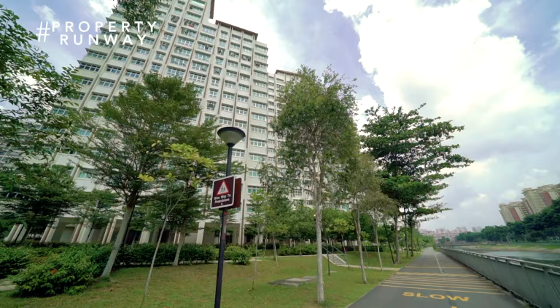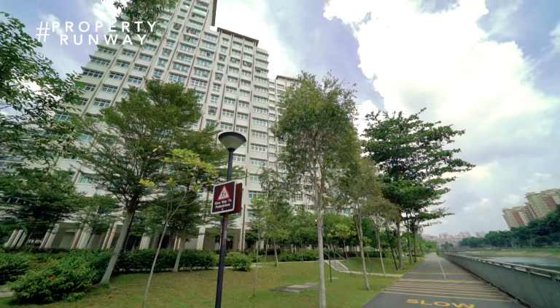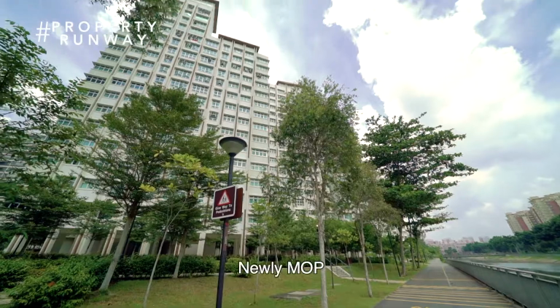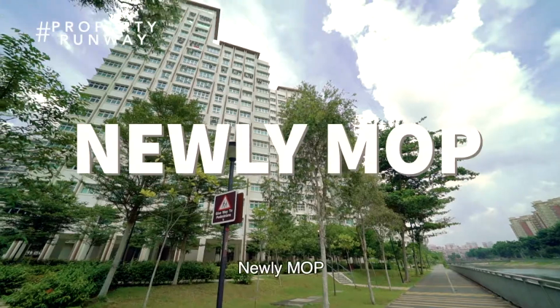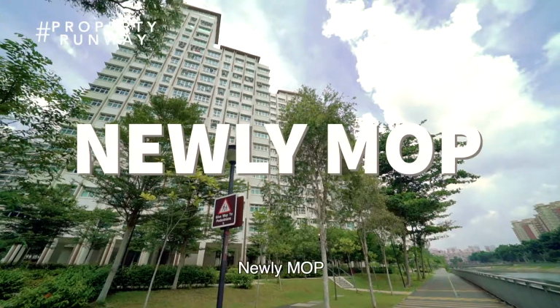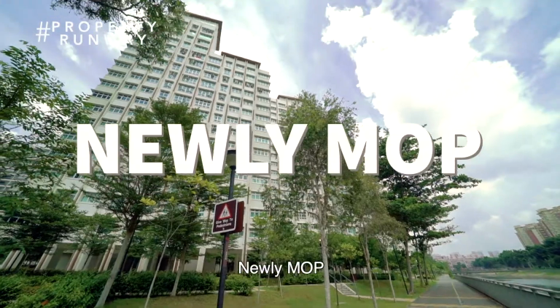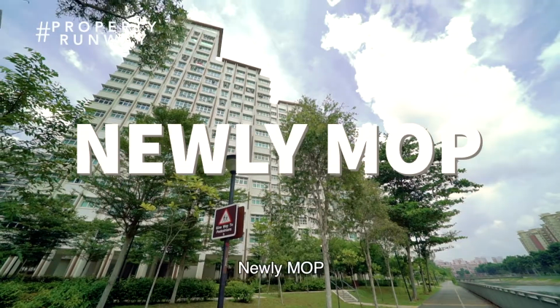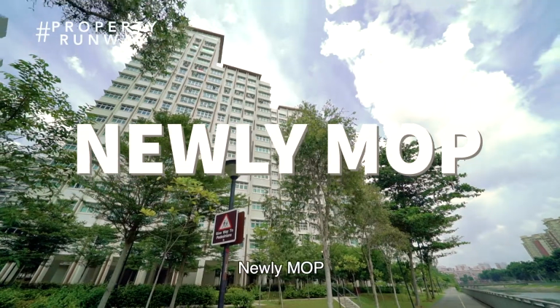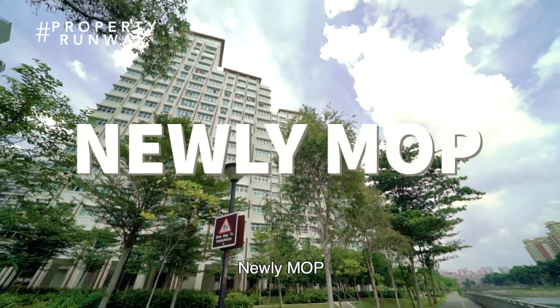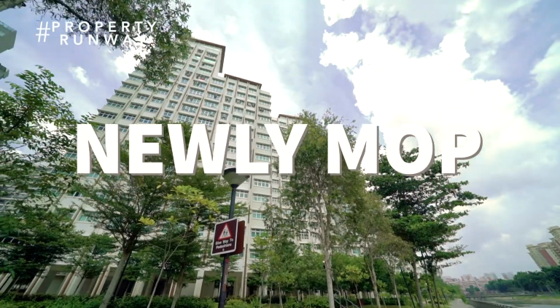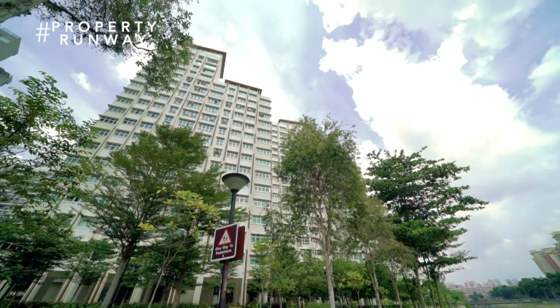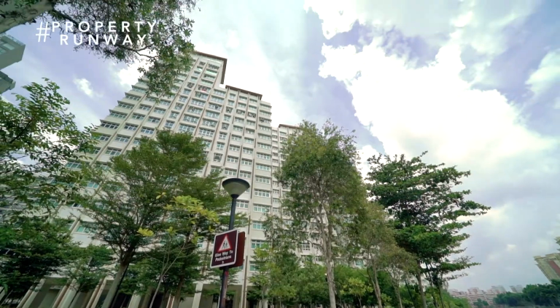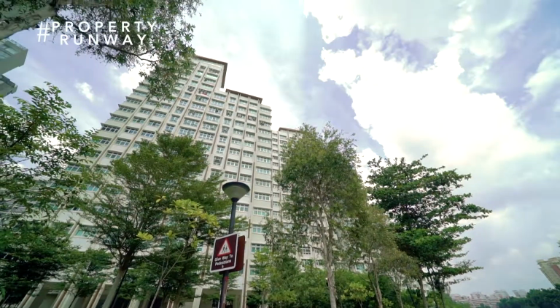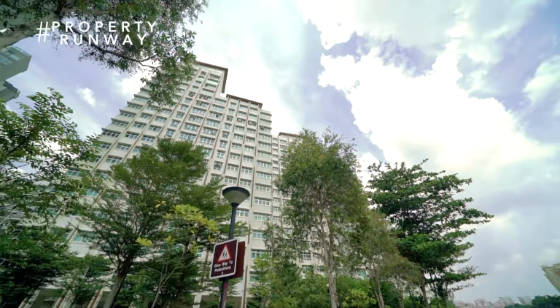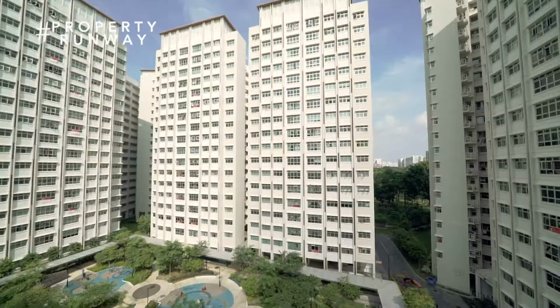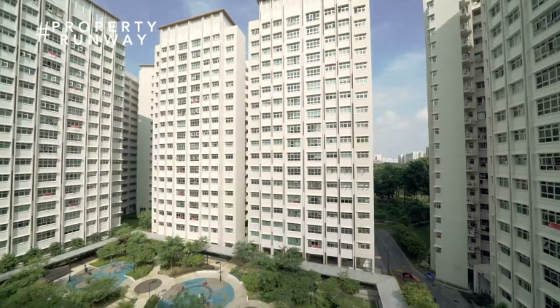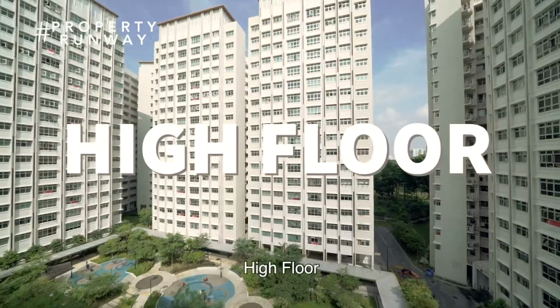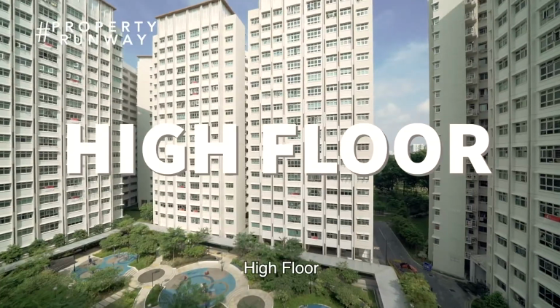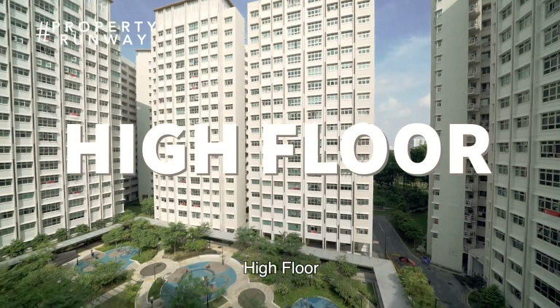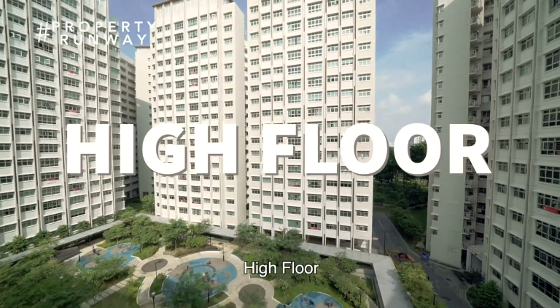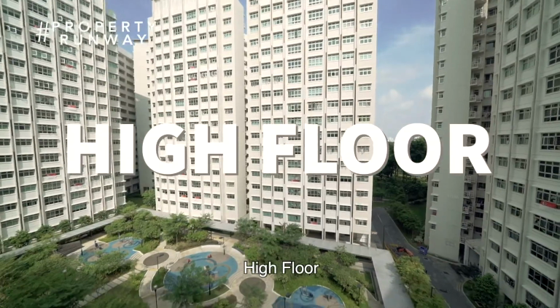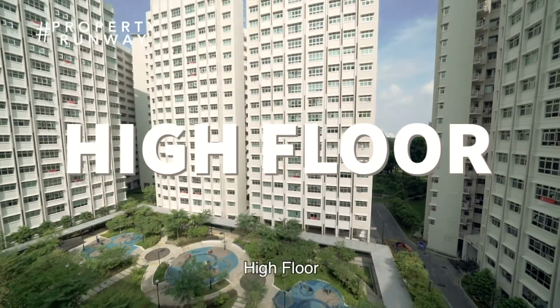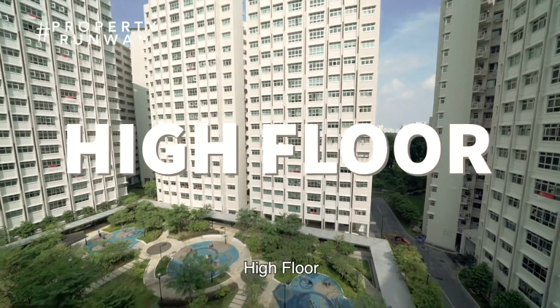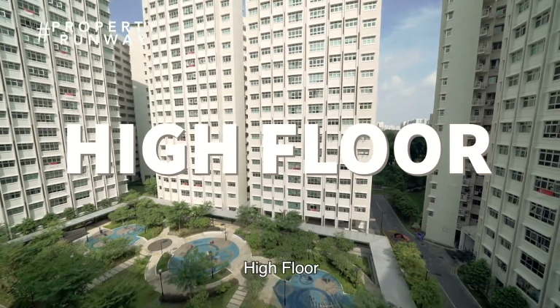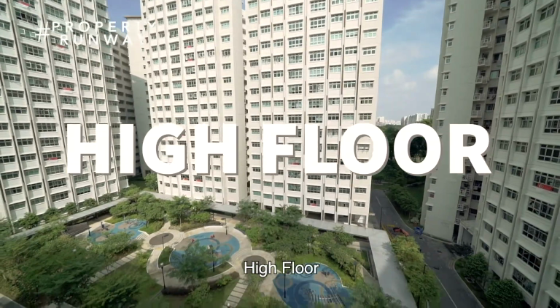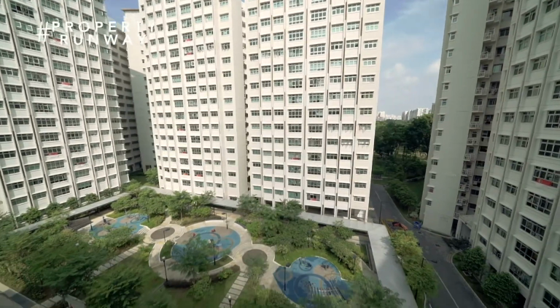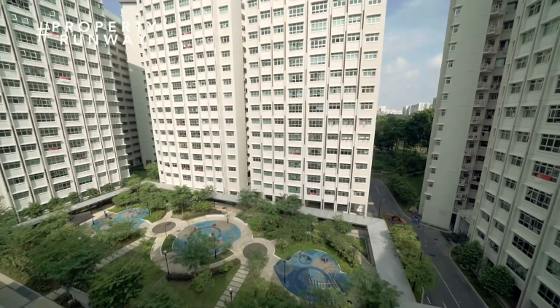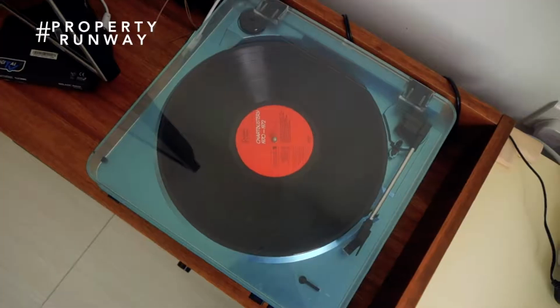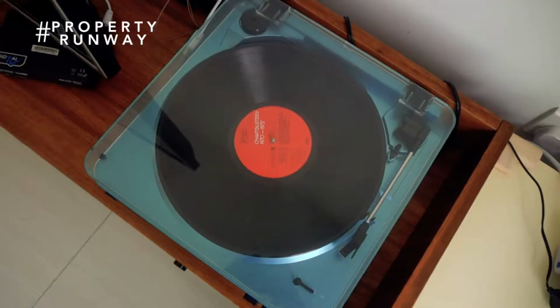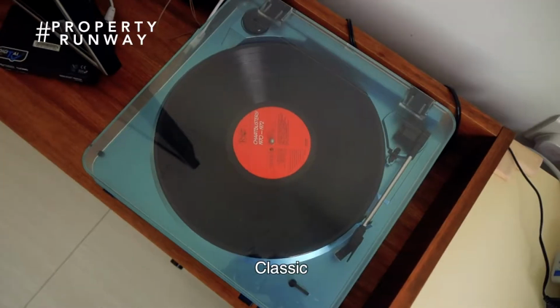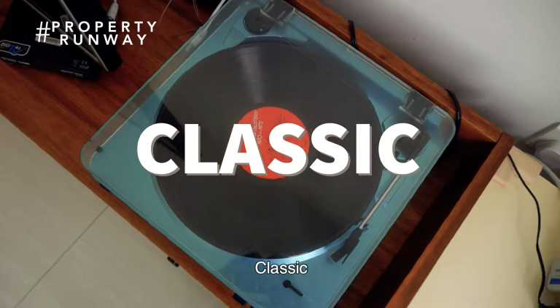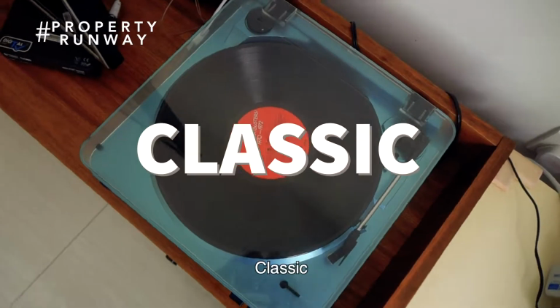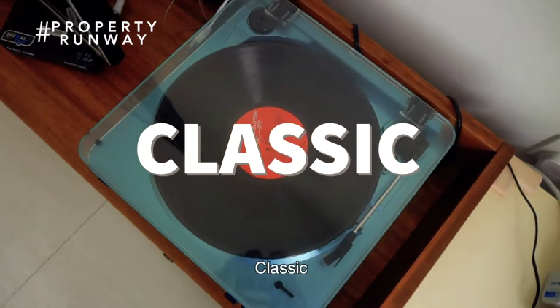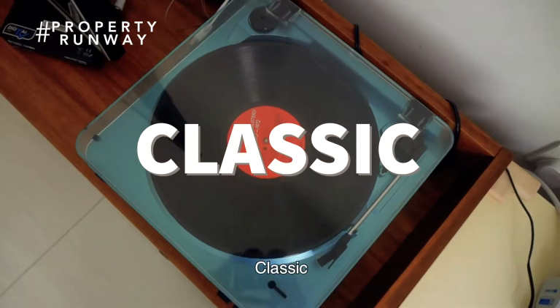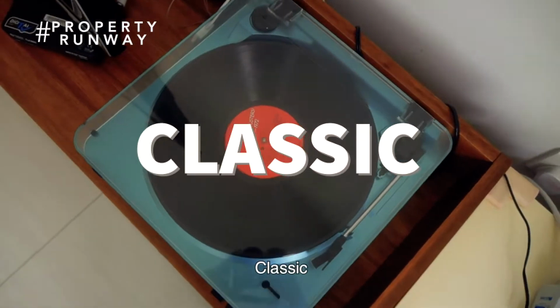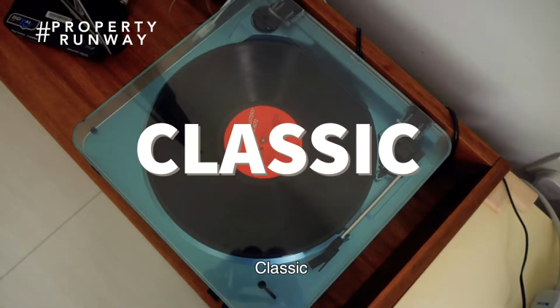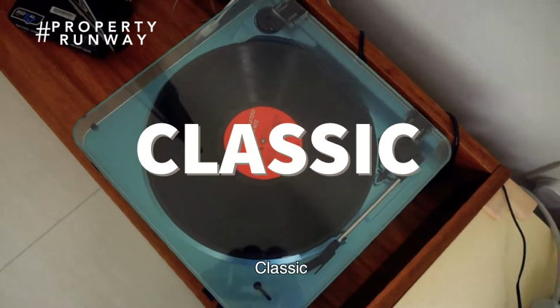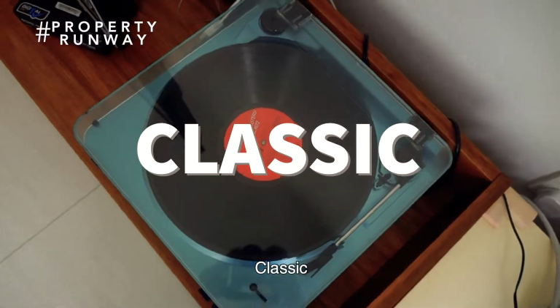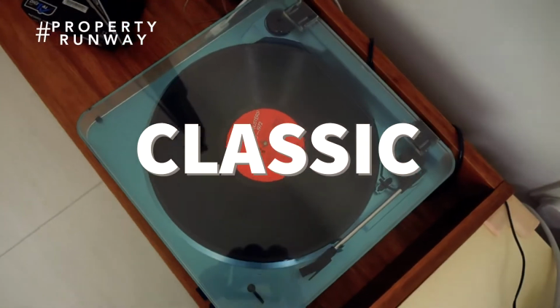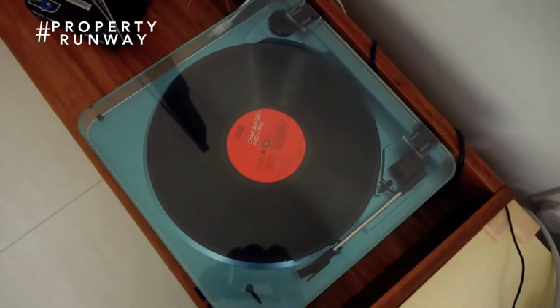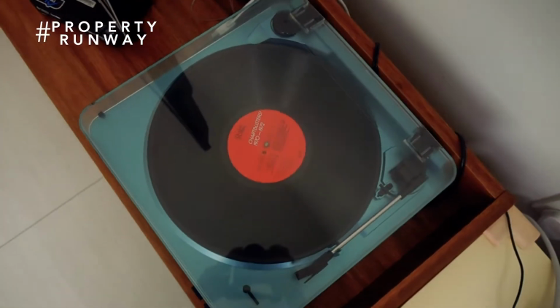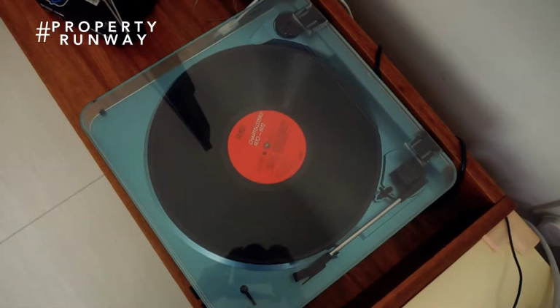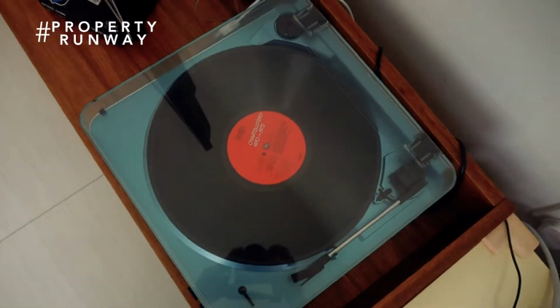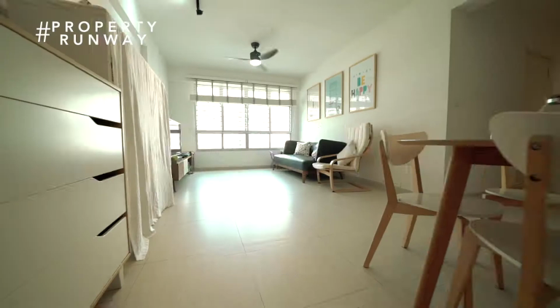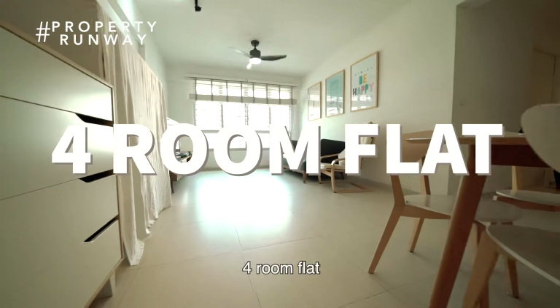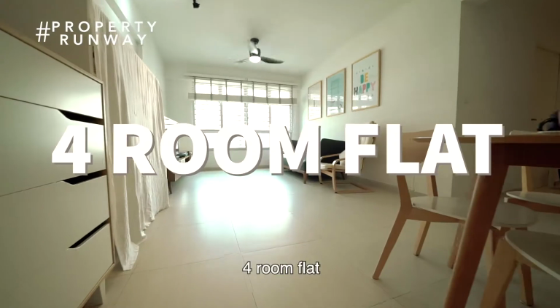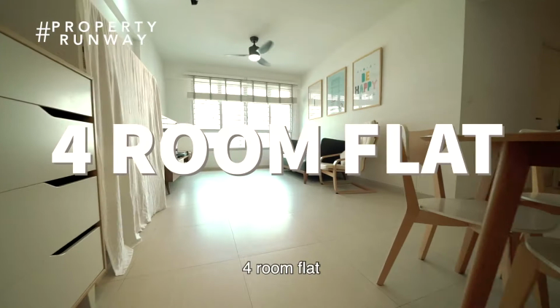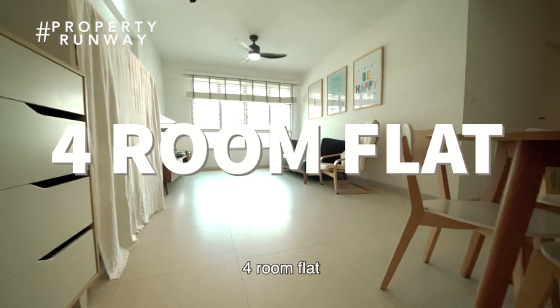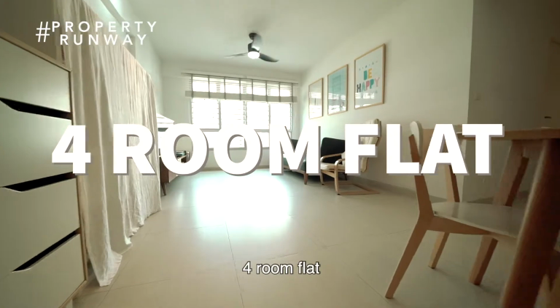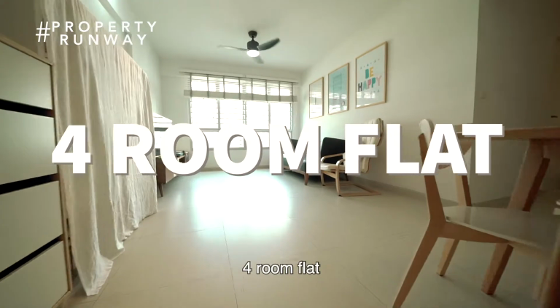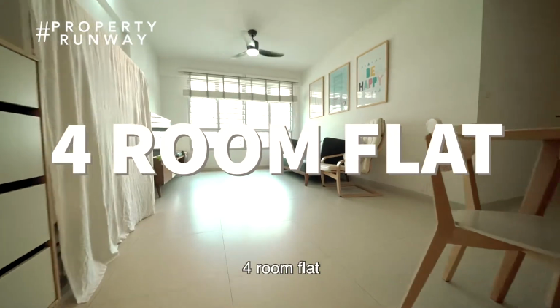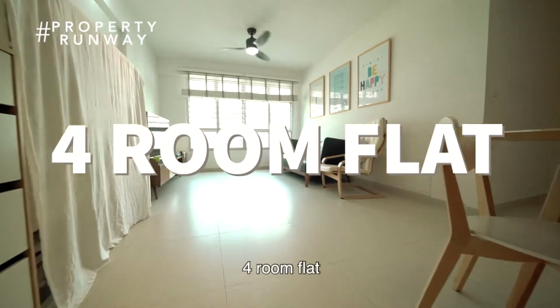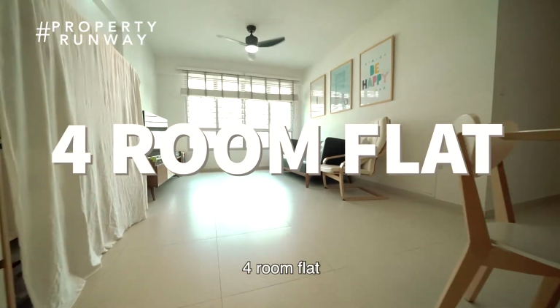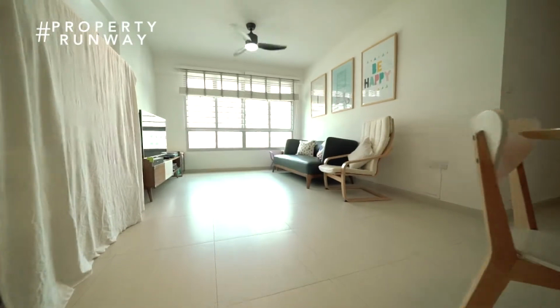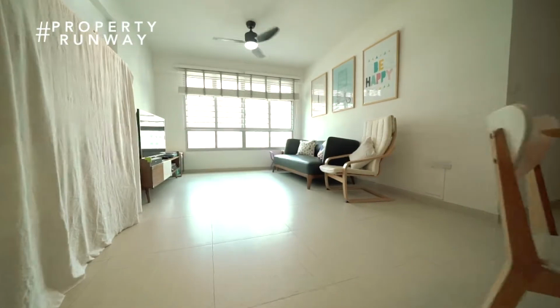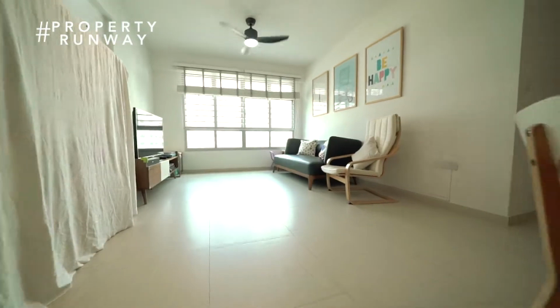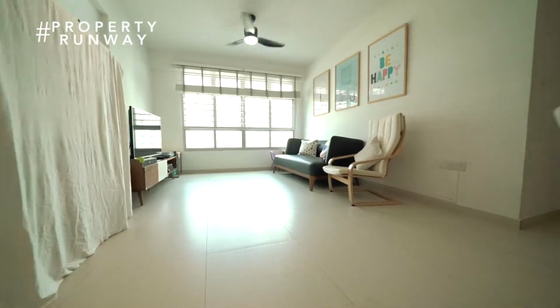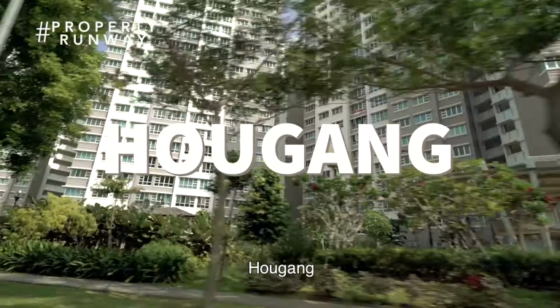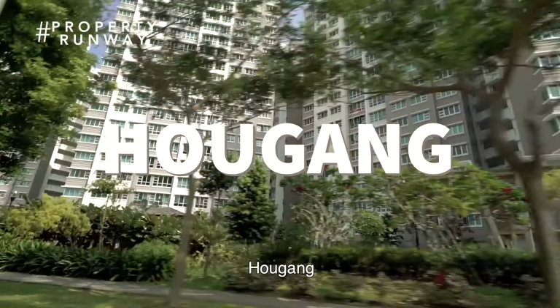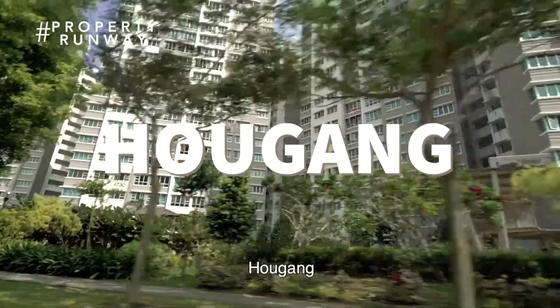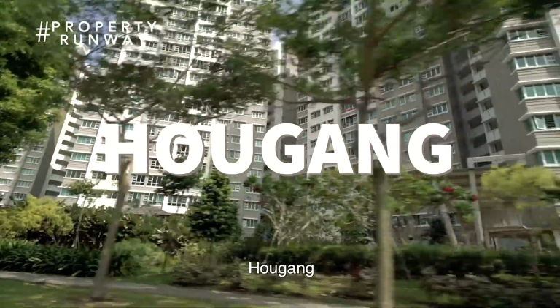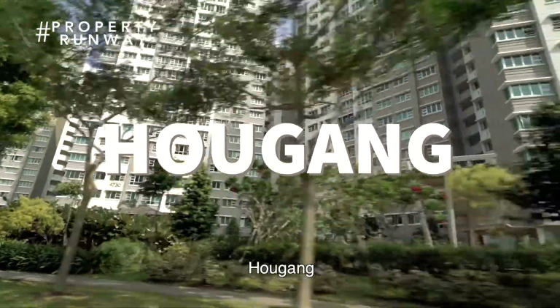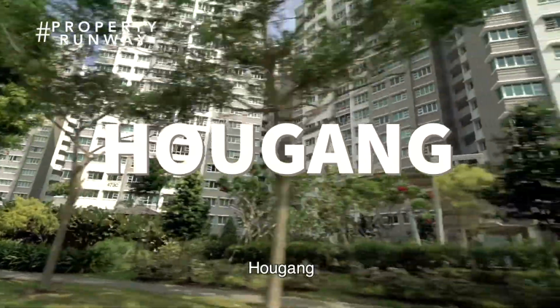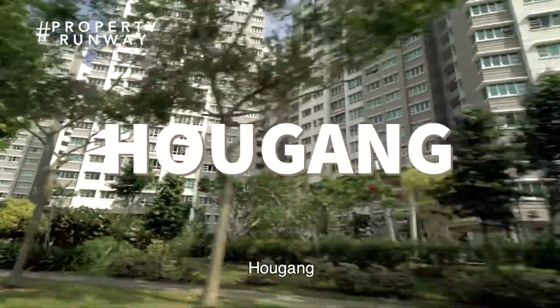Newly emboldened. High floor. Classic design. Four-room flat. Buangkok.